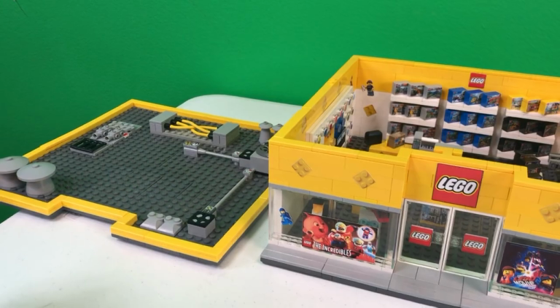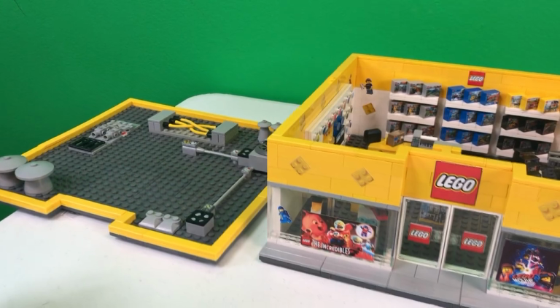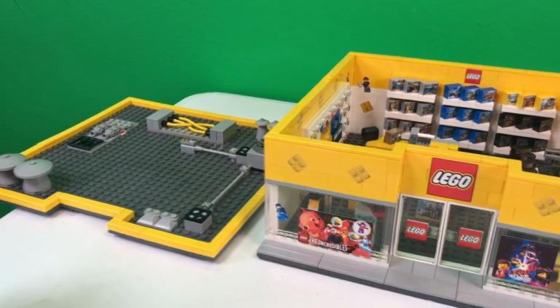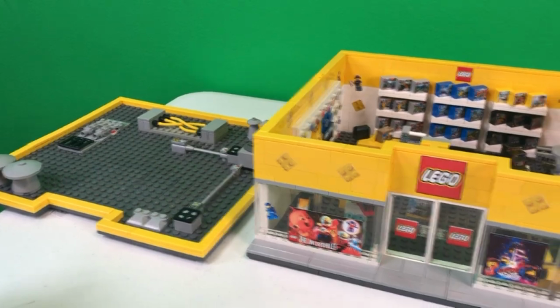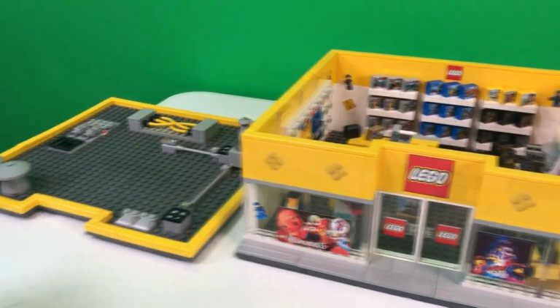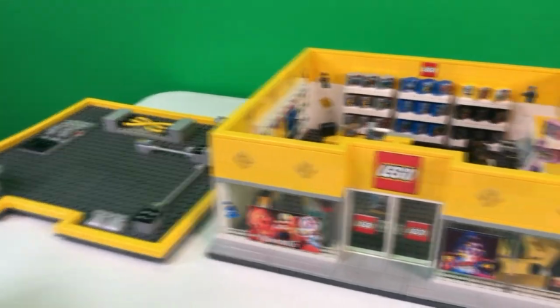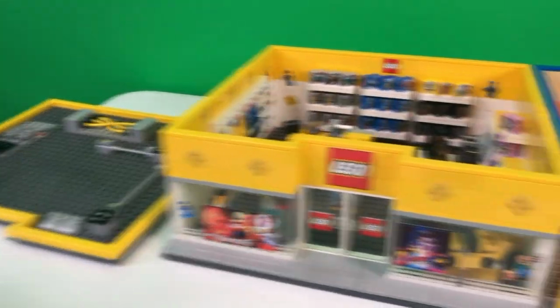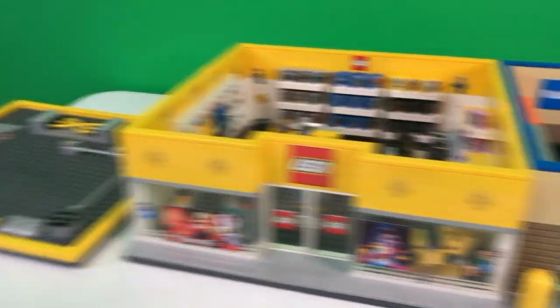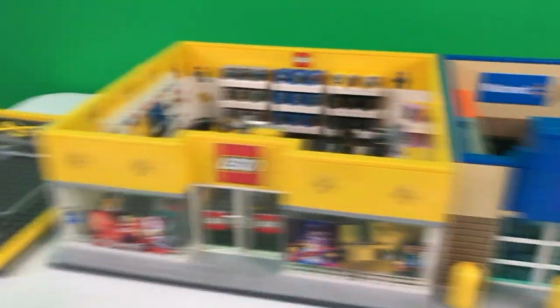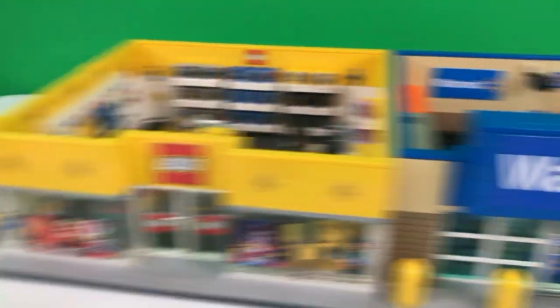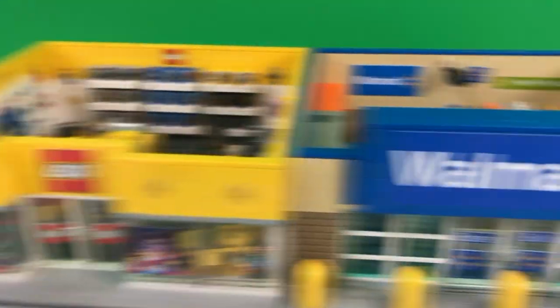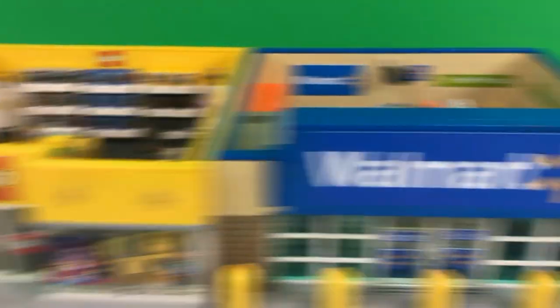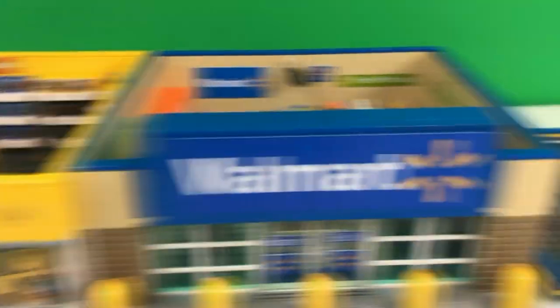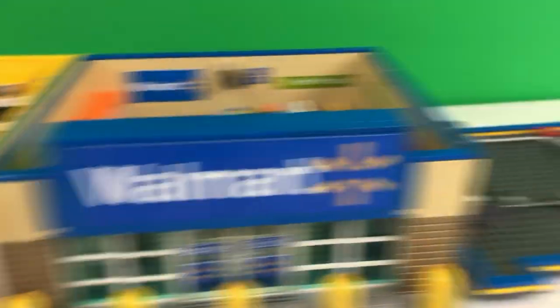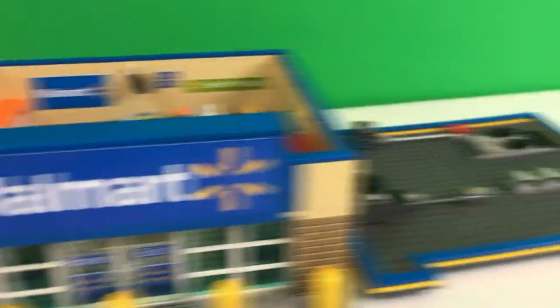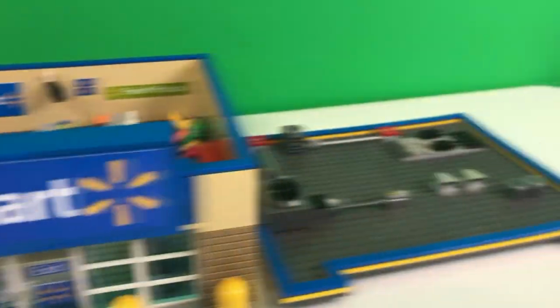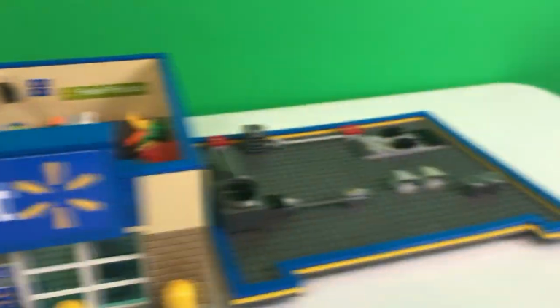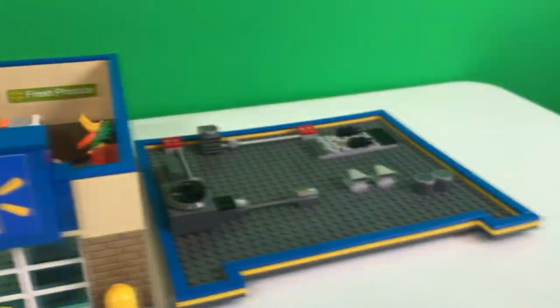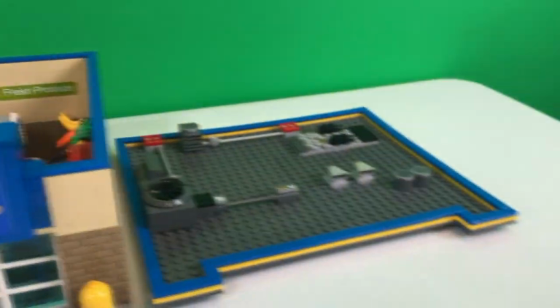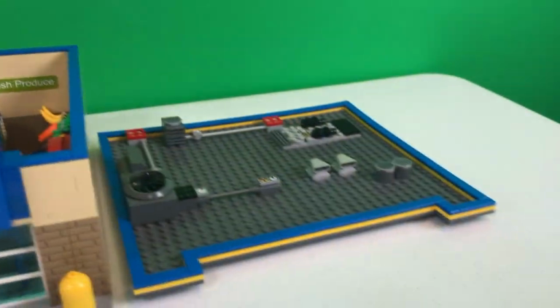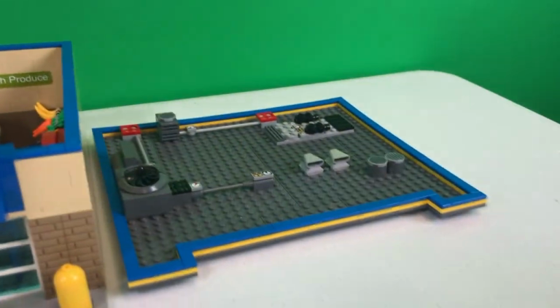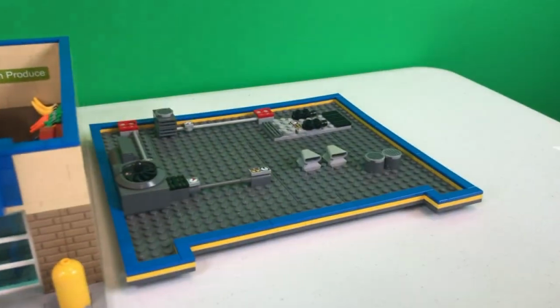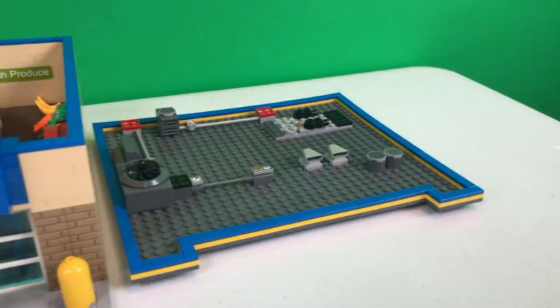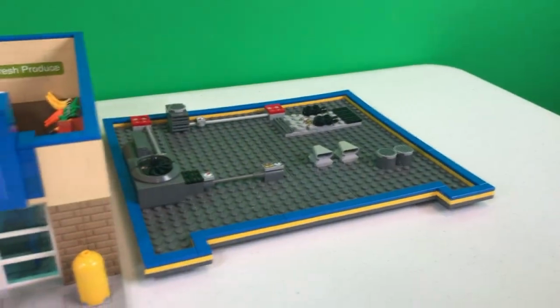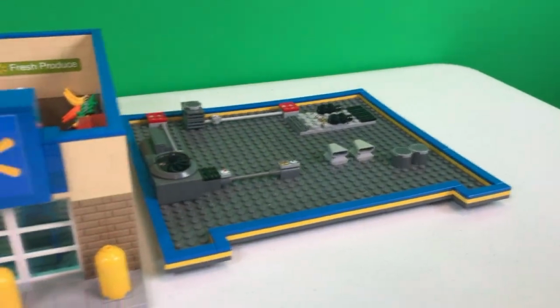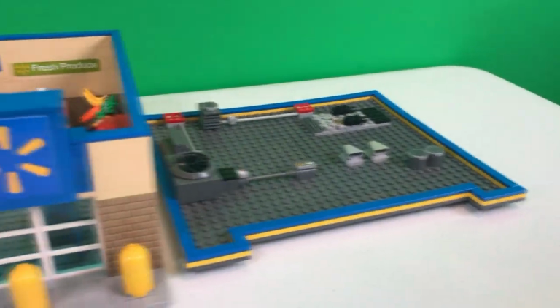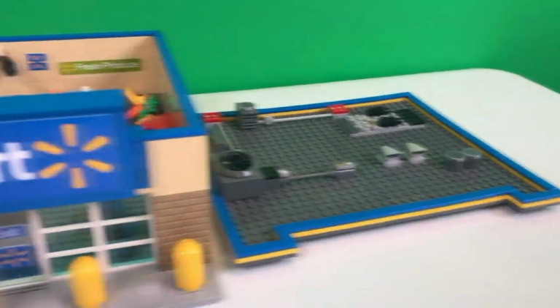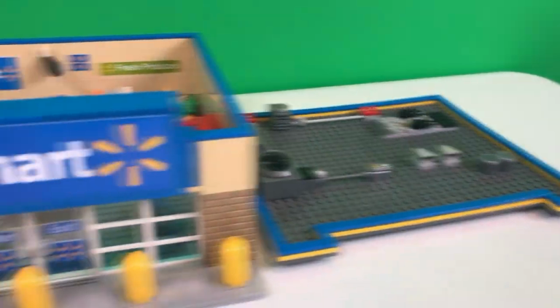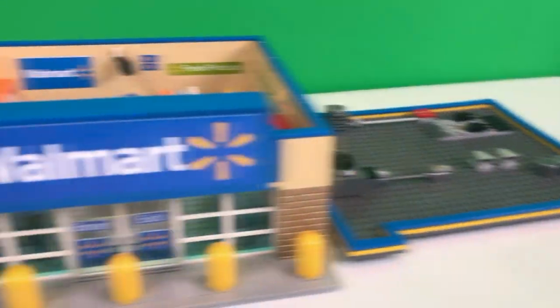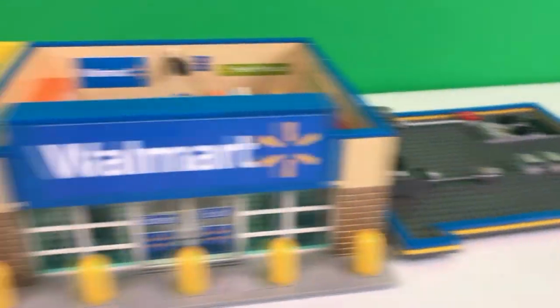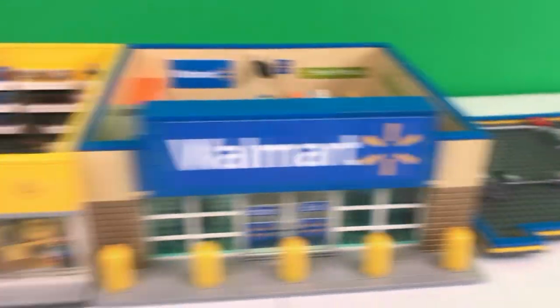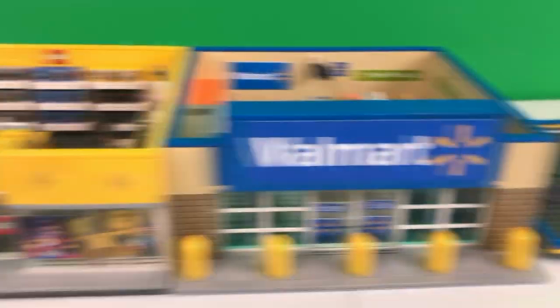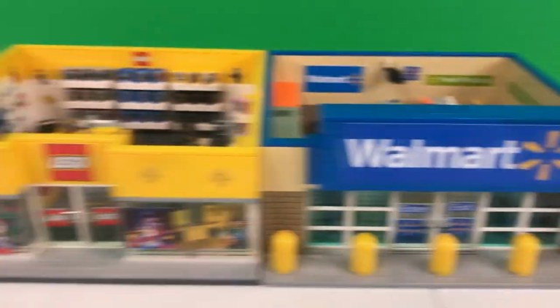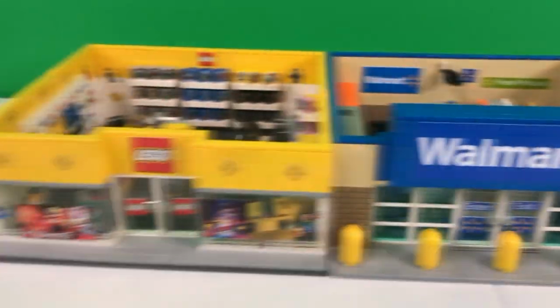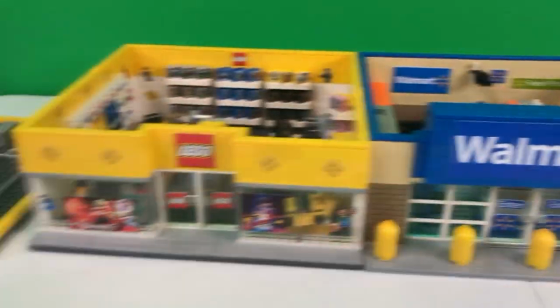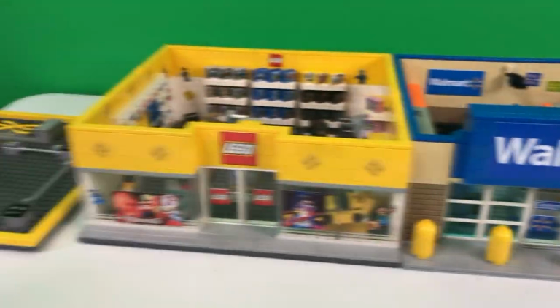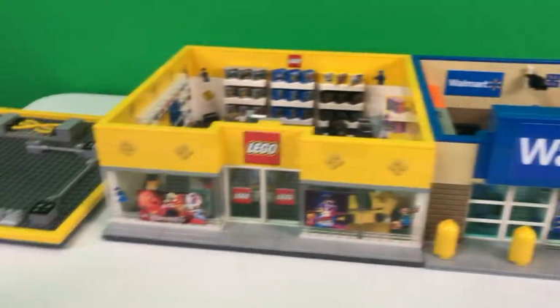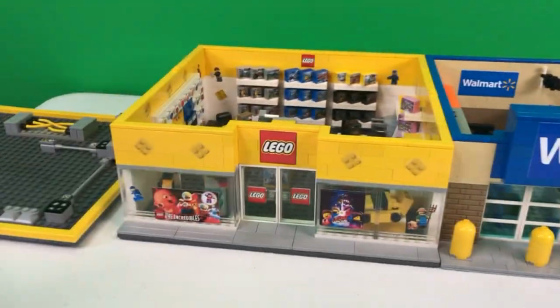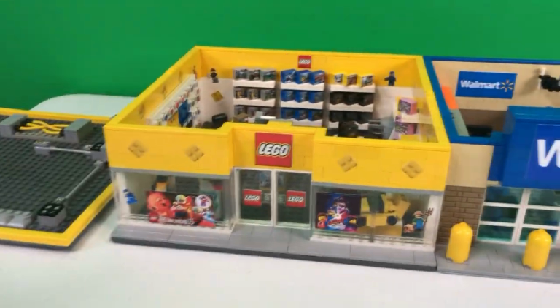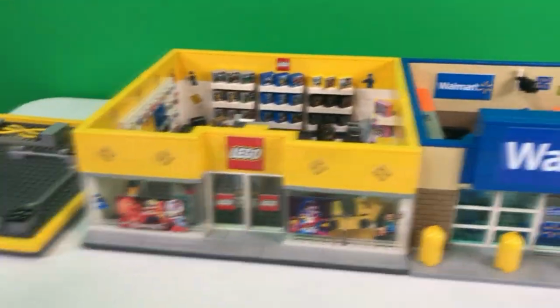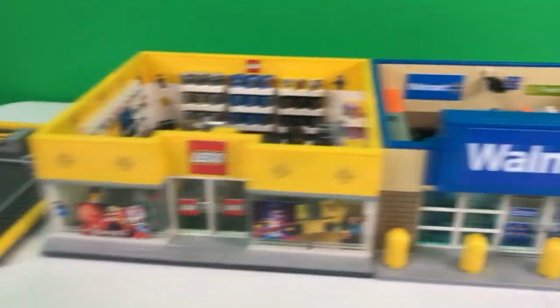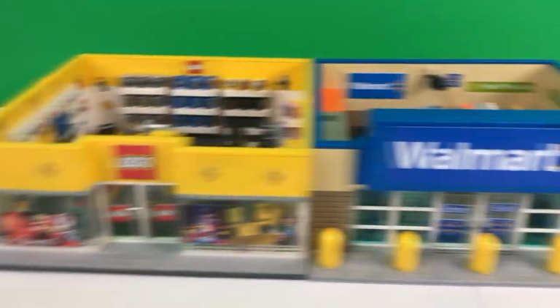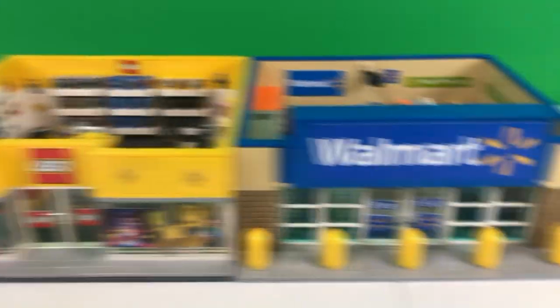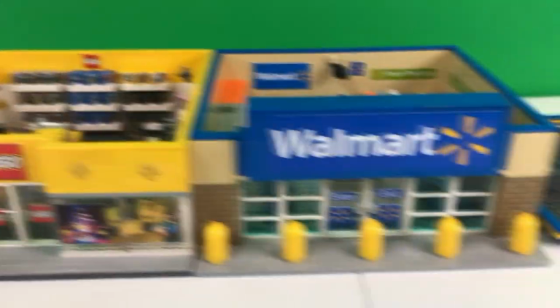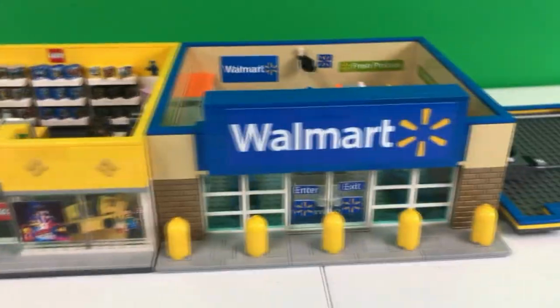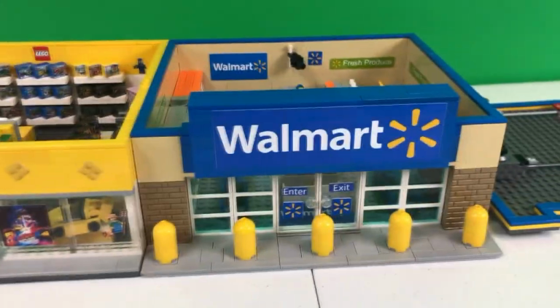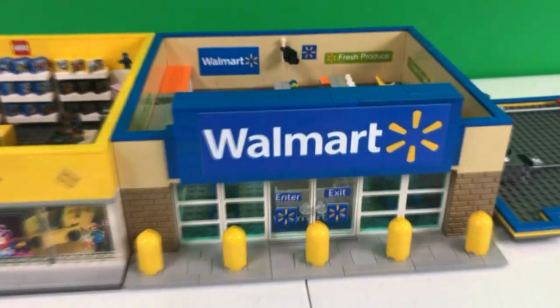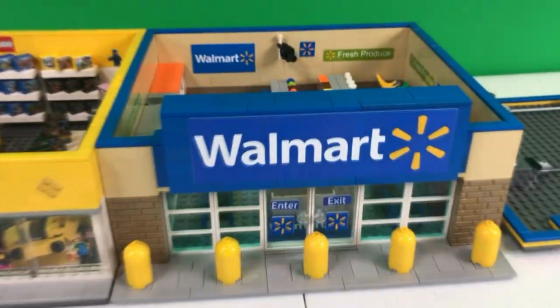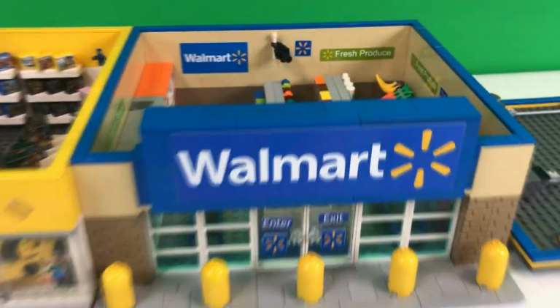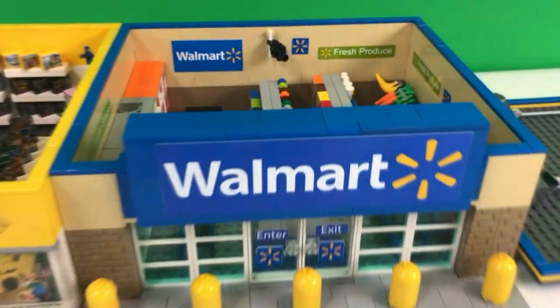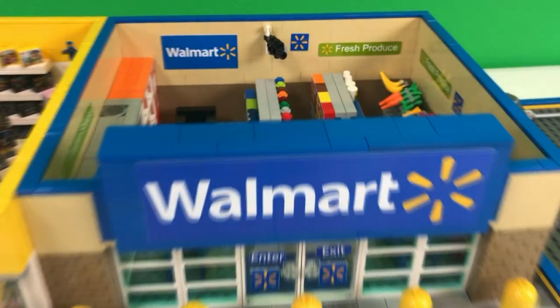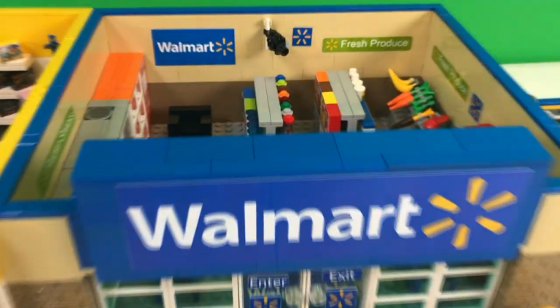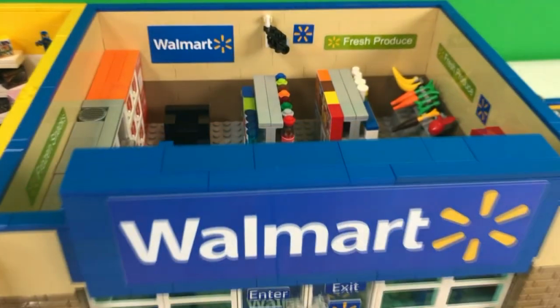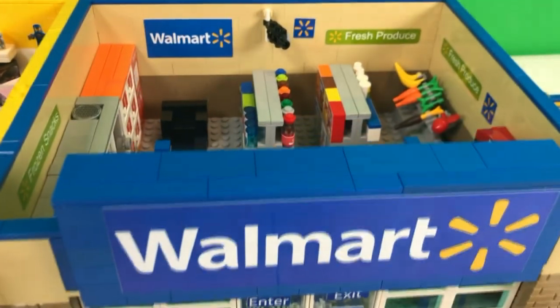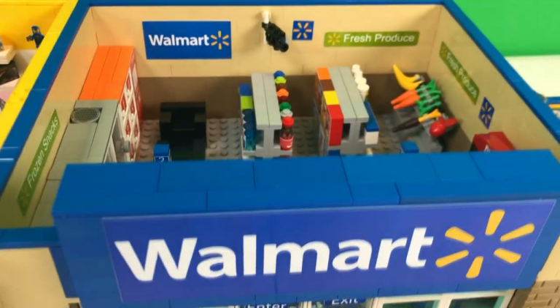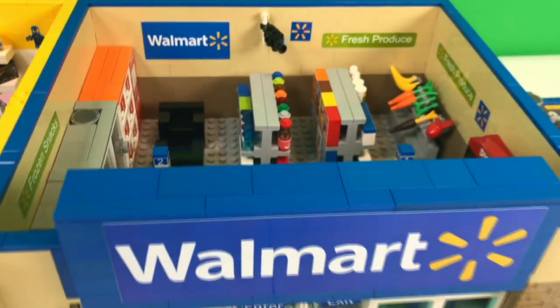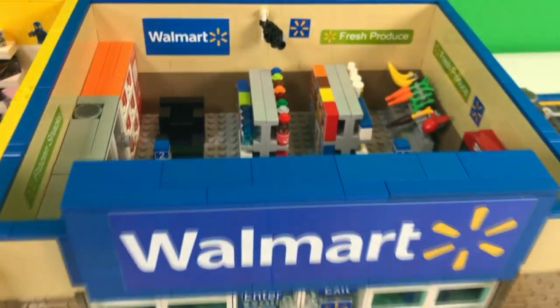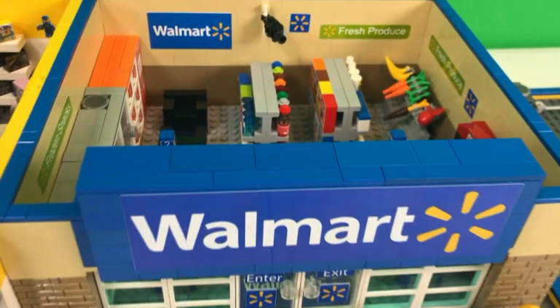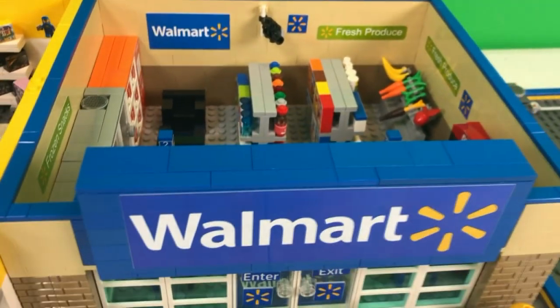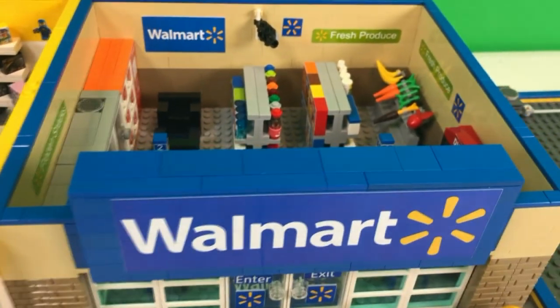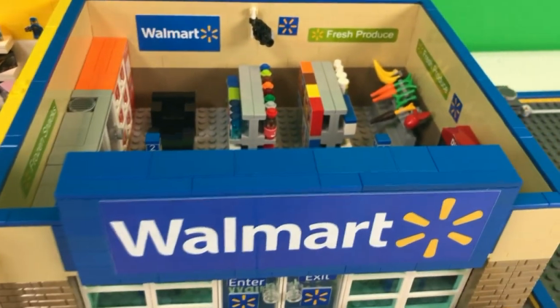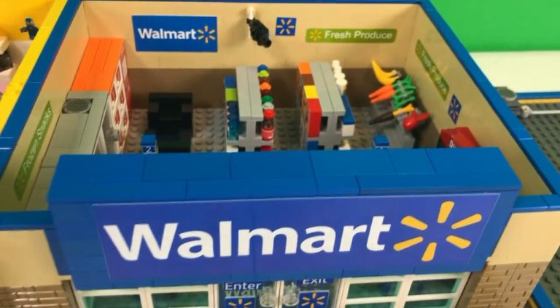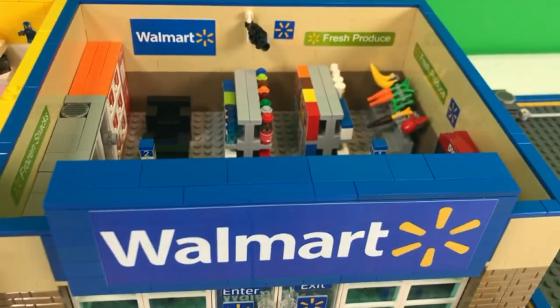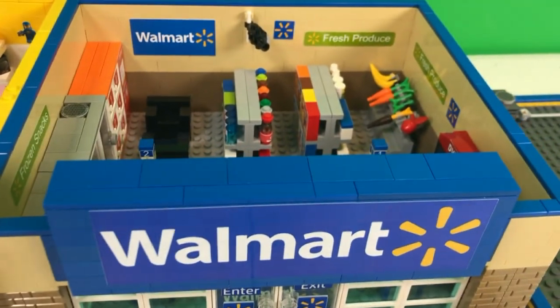Freak Addicts, LEGO lovers, friends from all over the world. Today, we're revisiting Walmart.